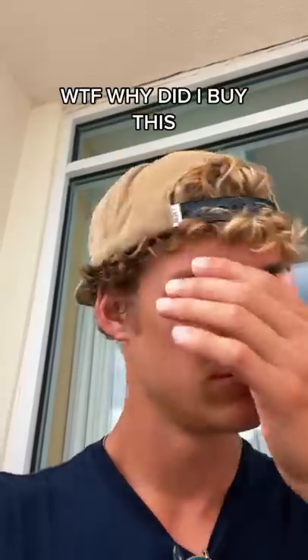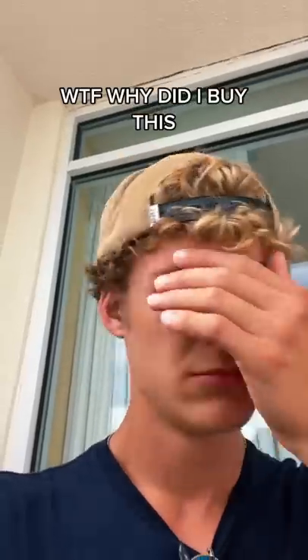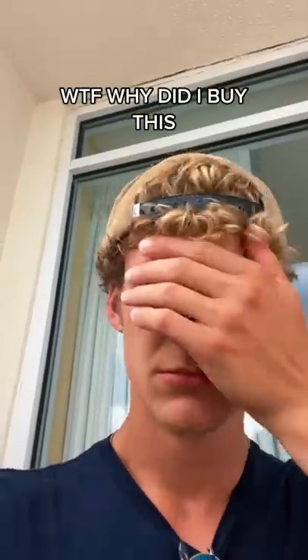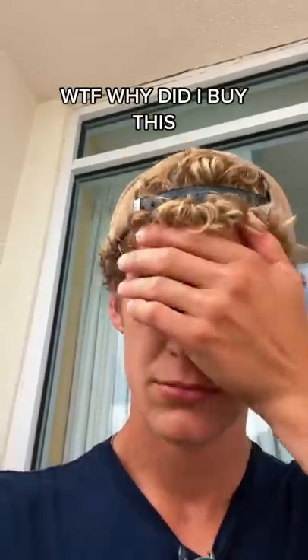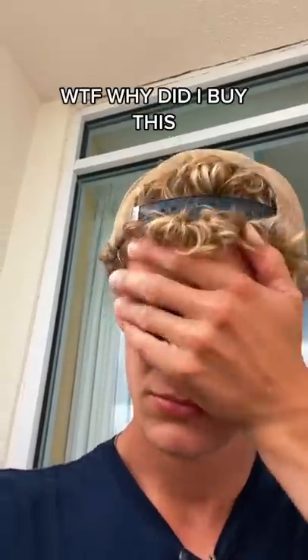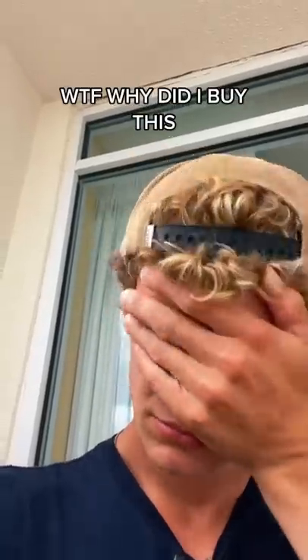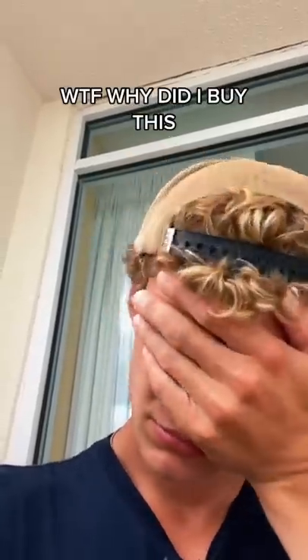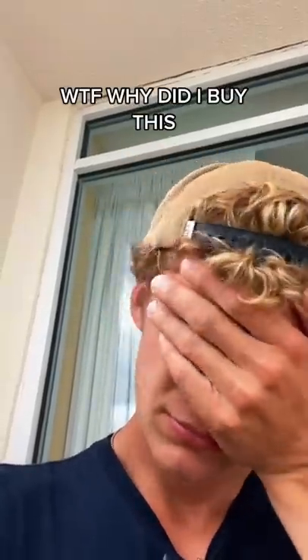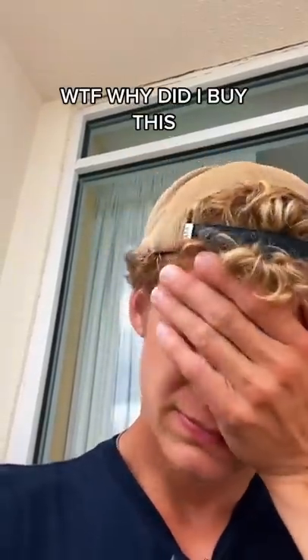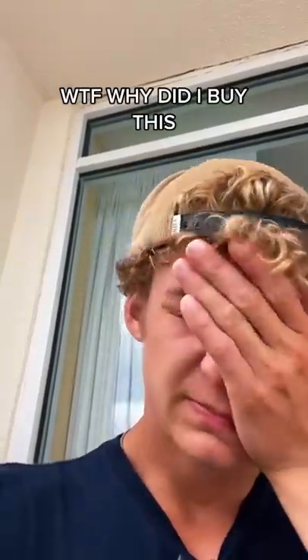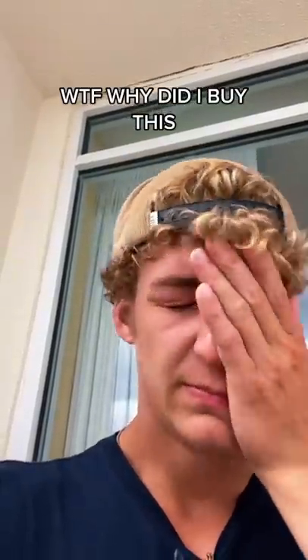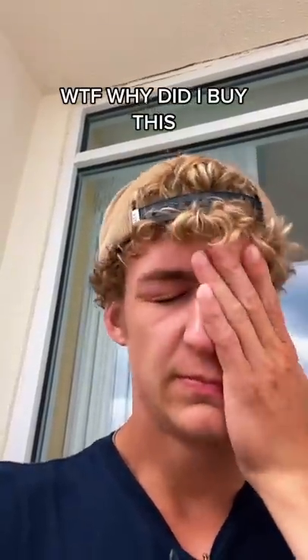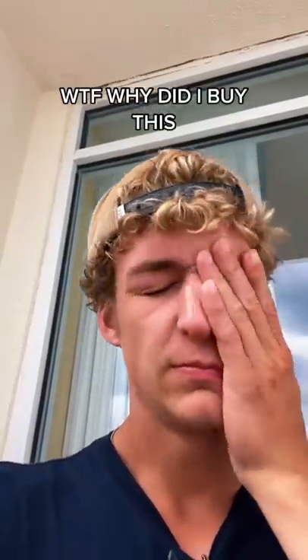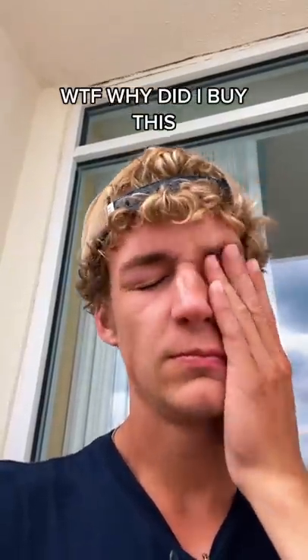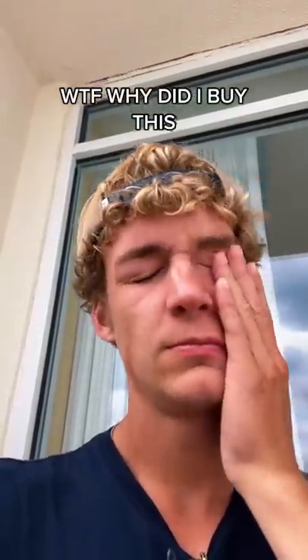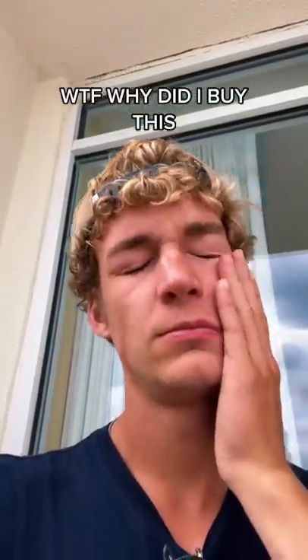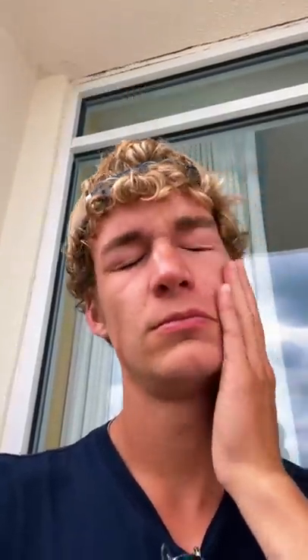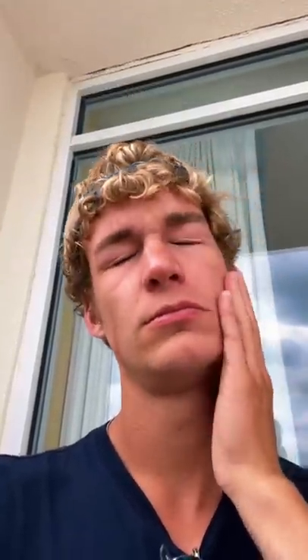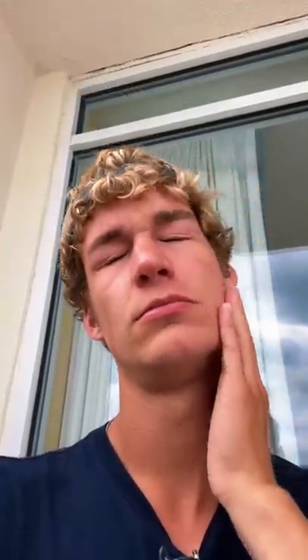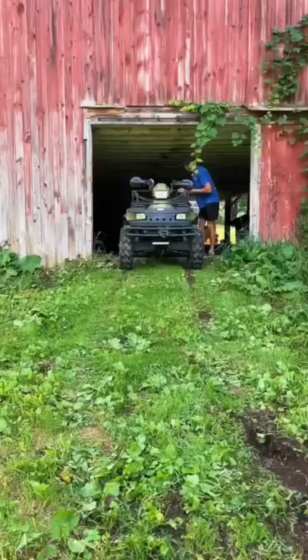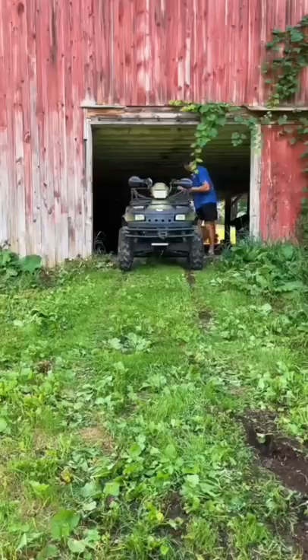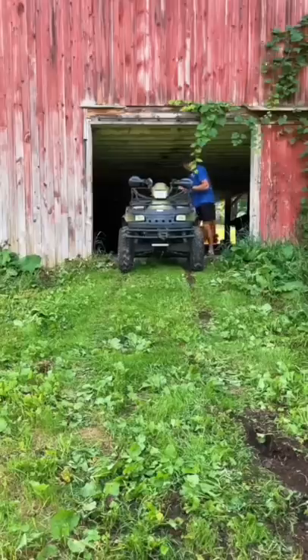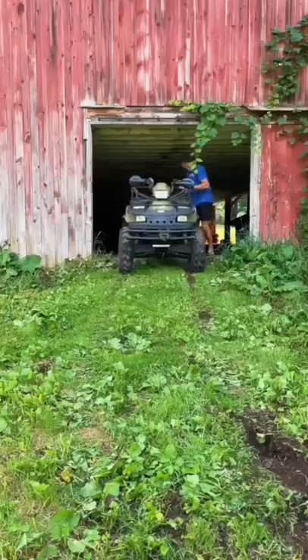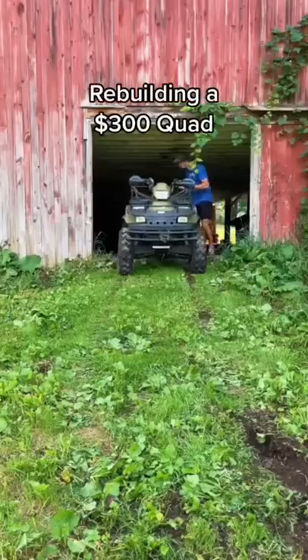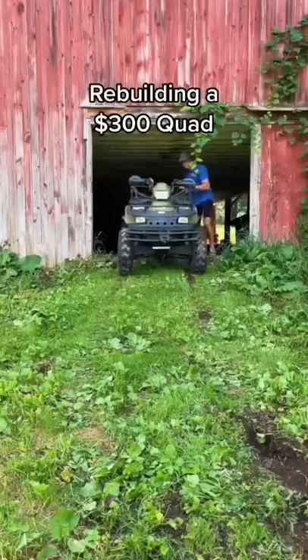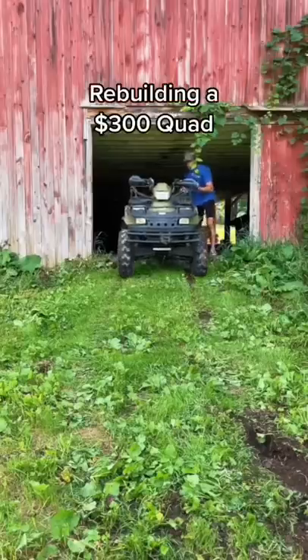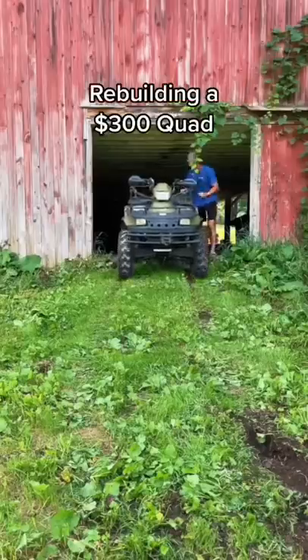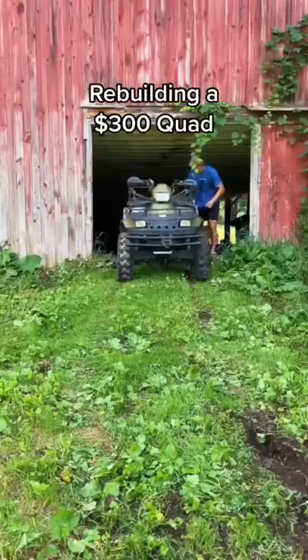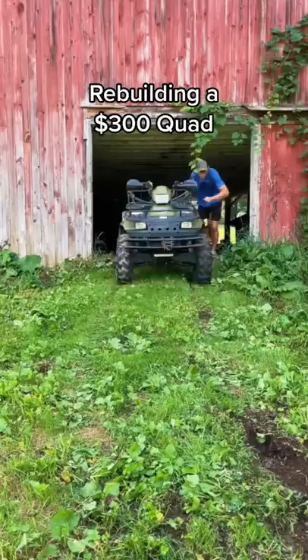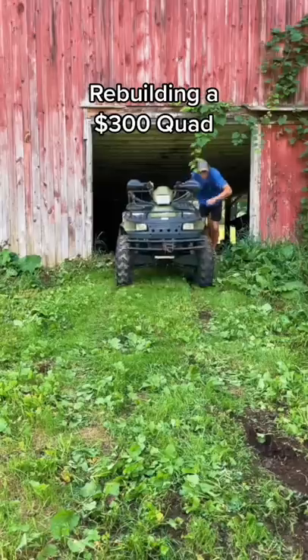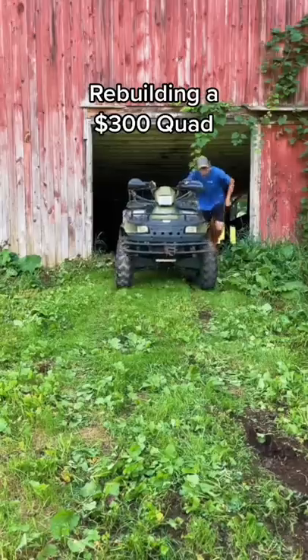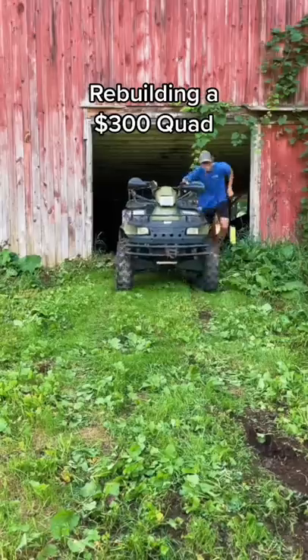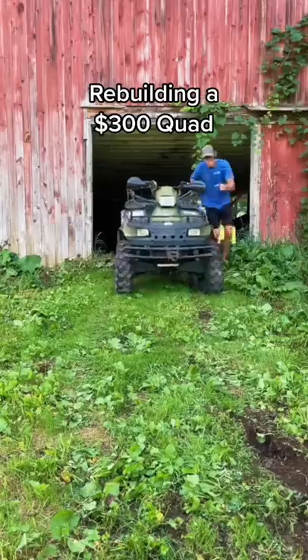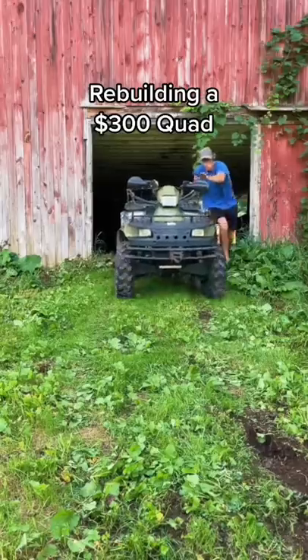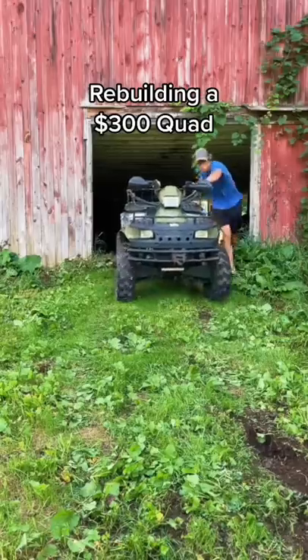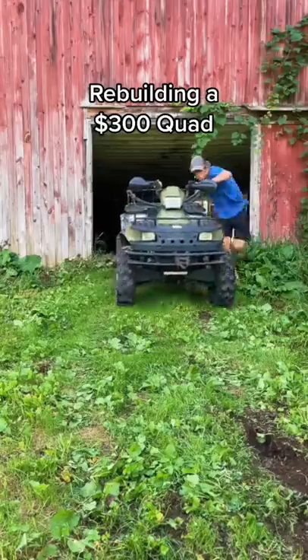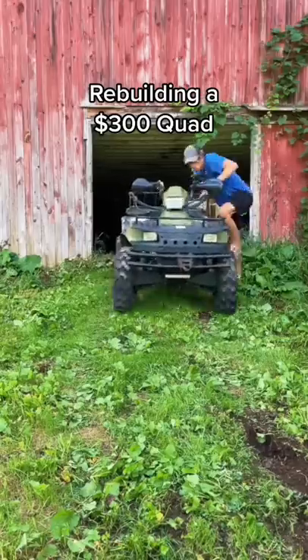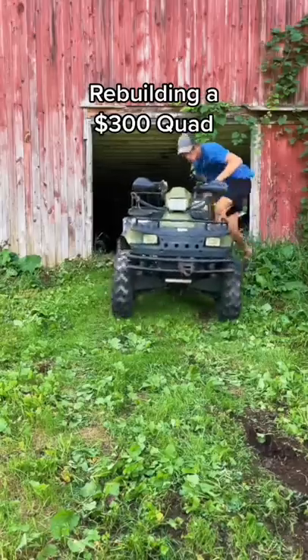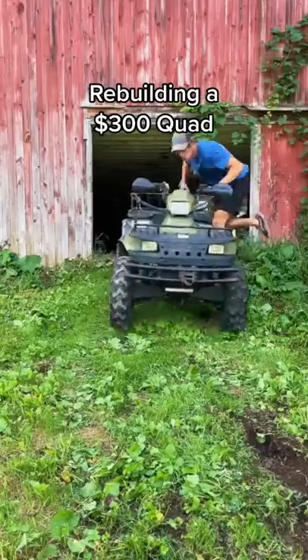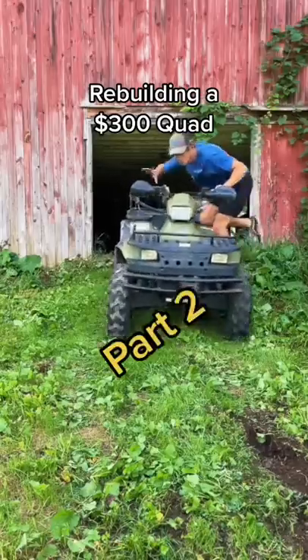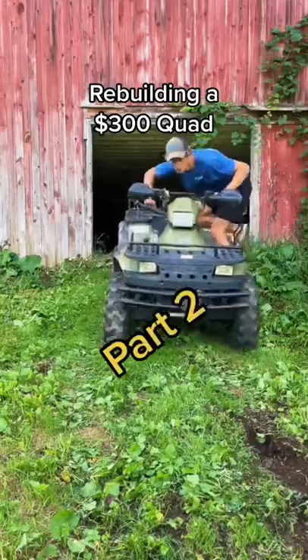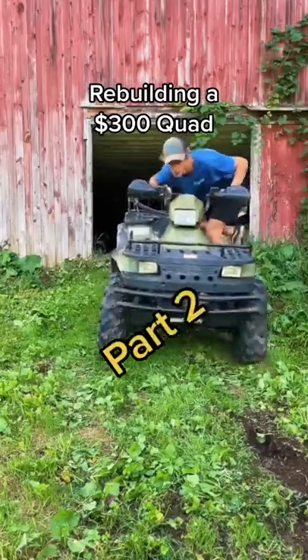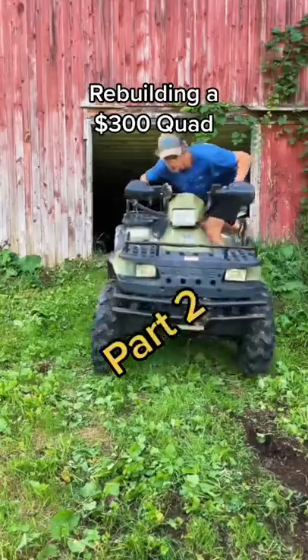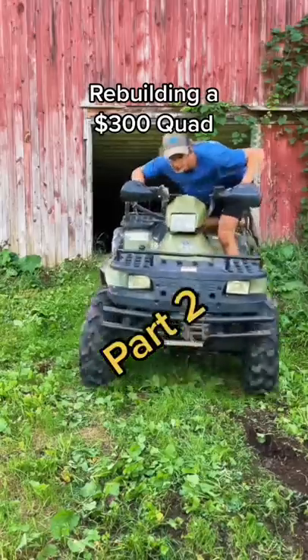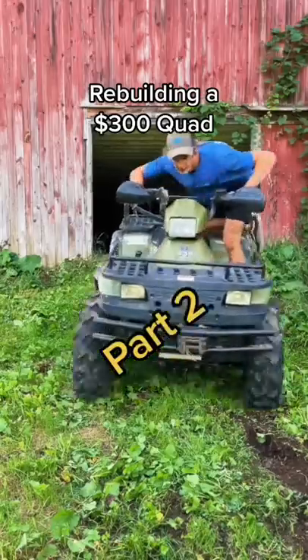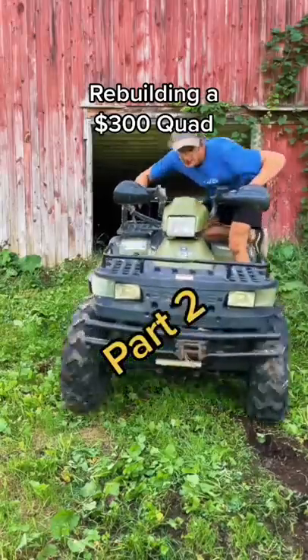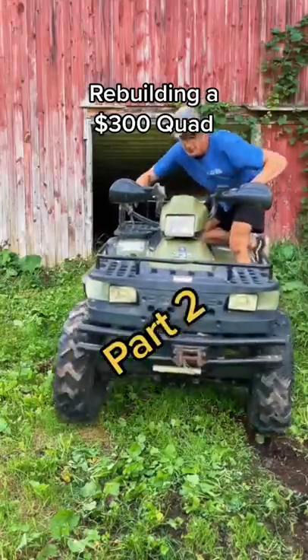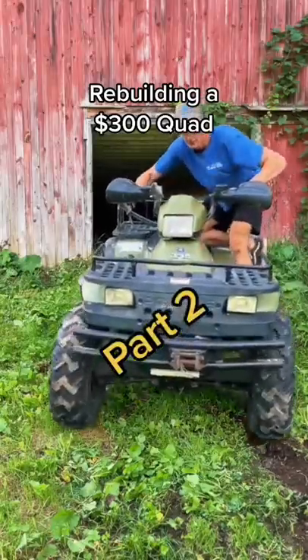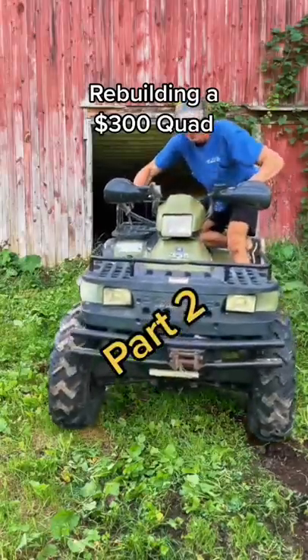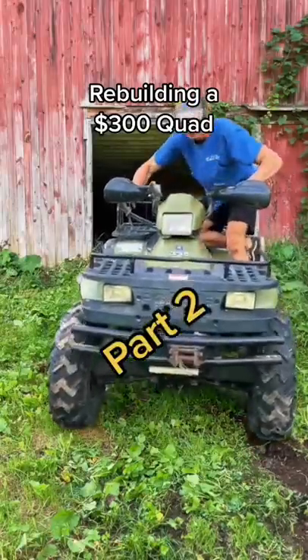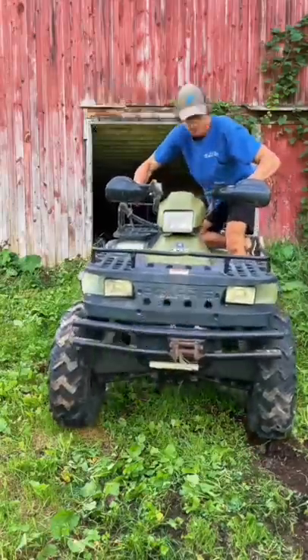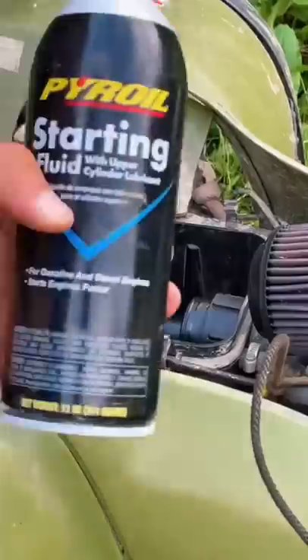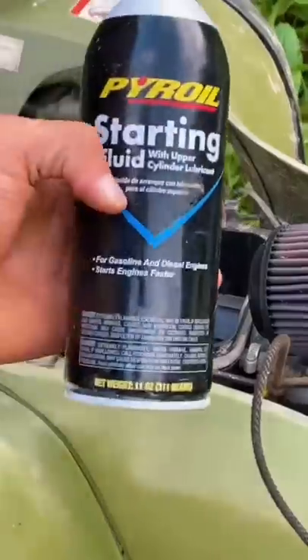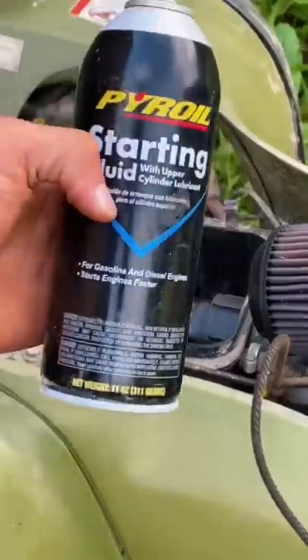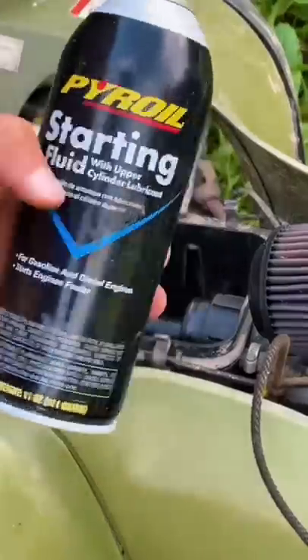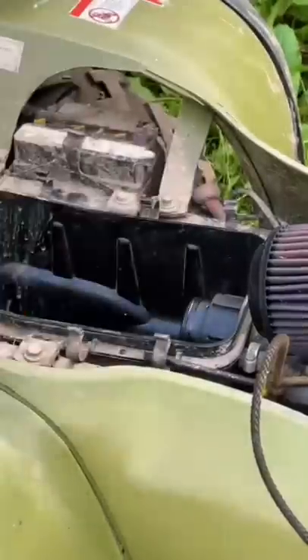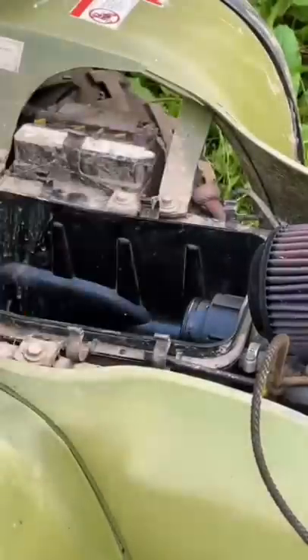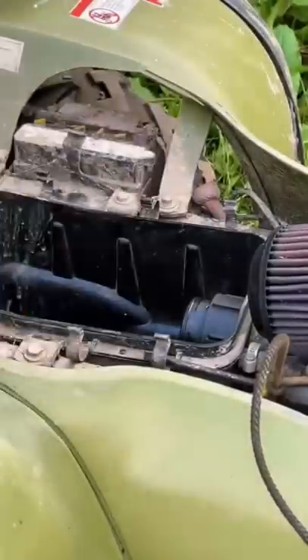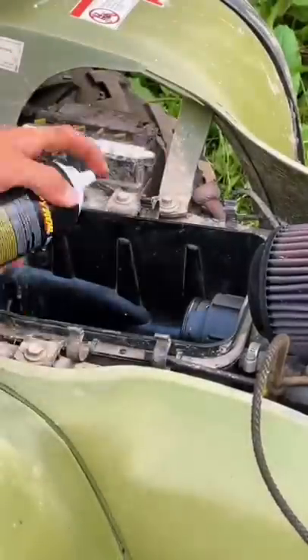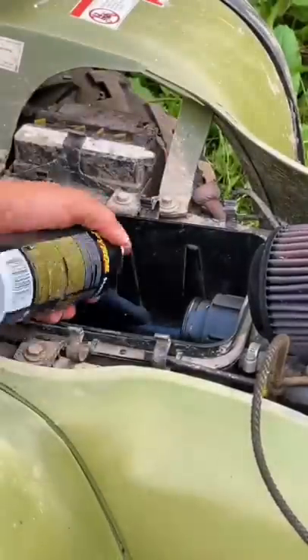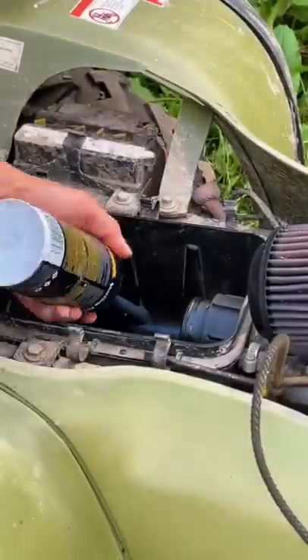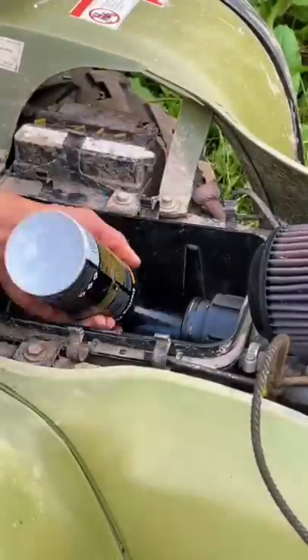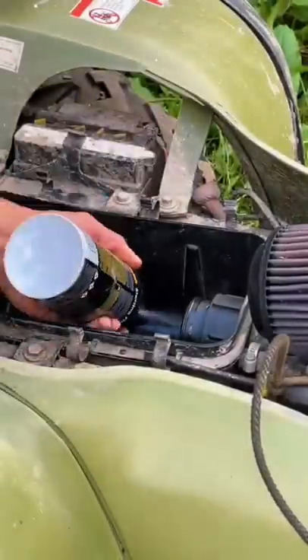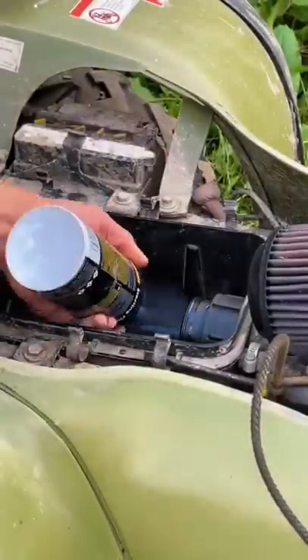WTF, why did I buy this? This is going to be rebuilding my $300 quad, part 2. Today we're going to see if we can get this thing started.